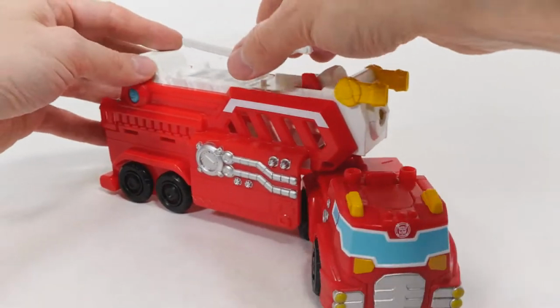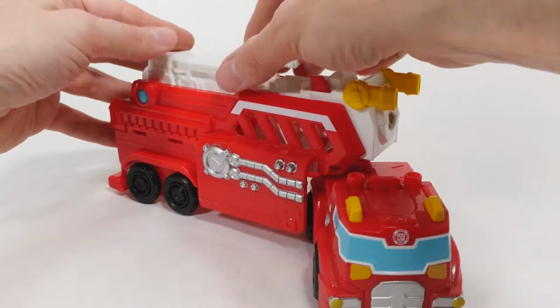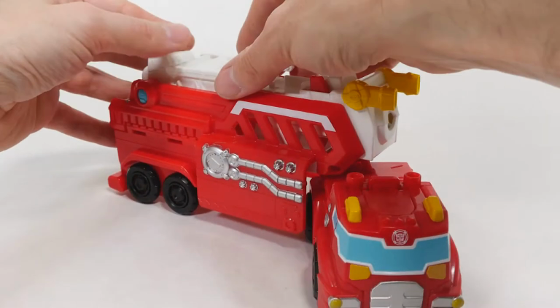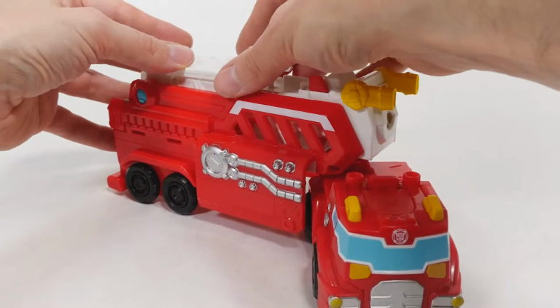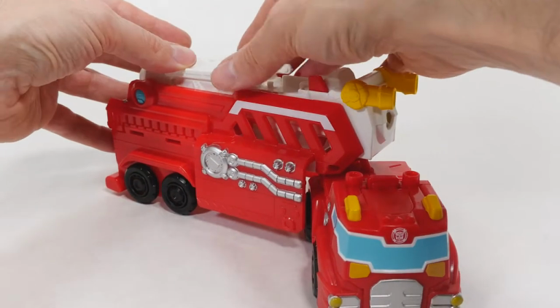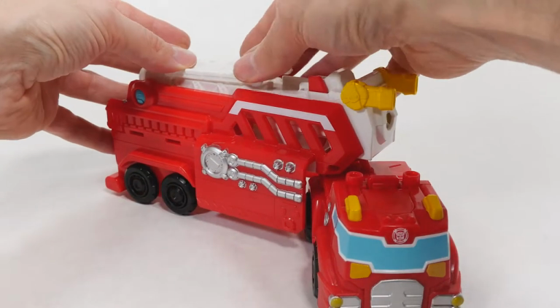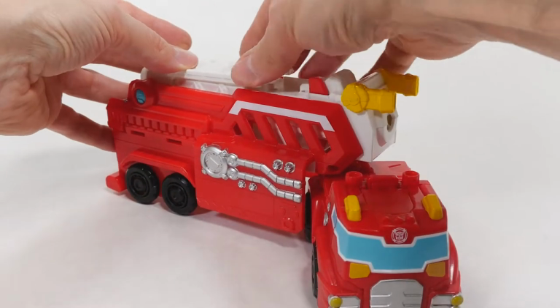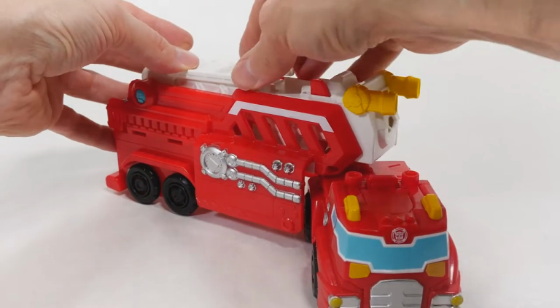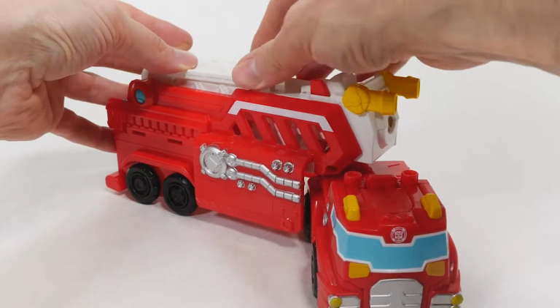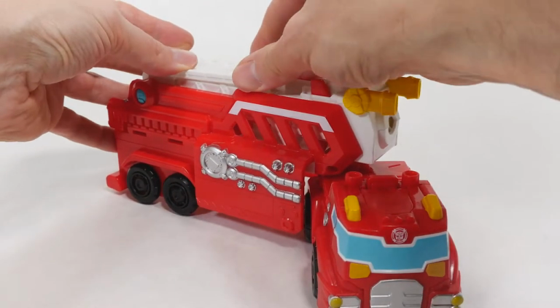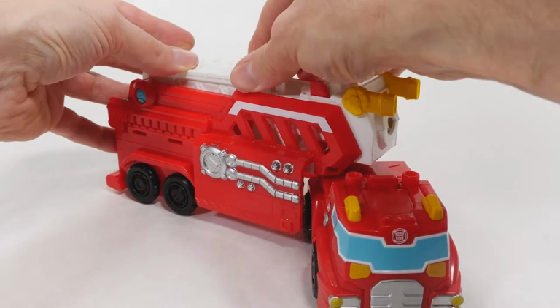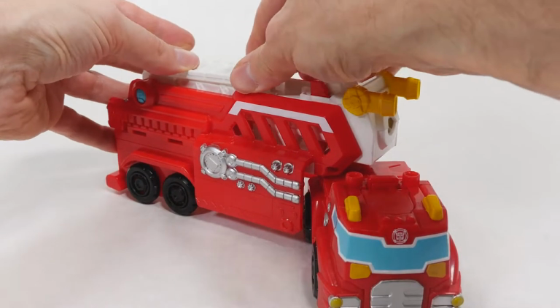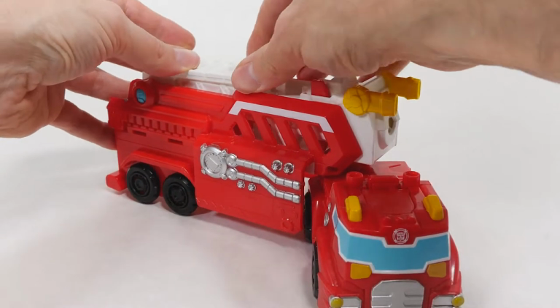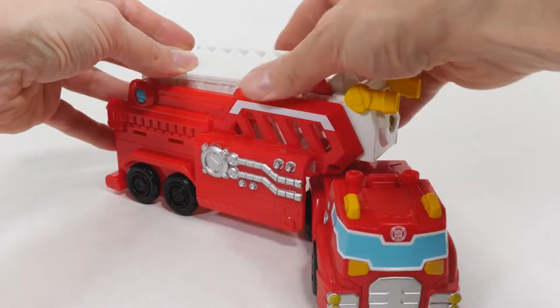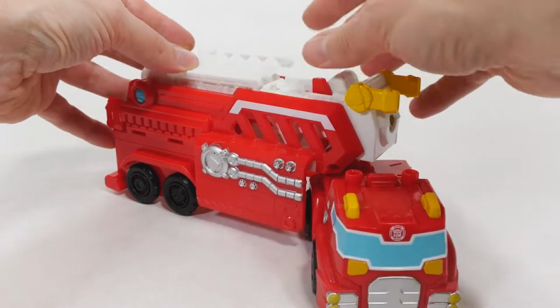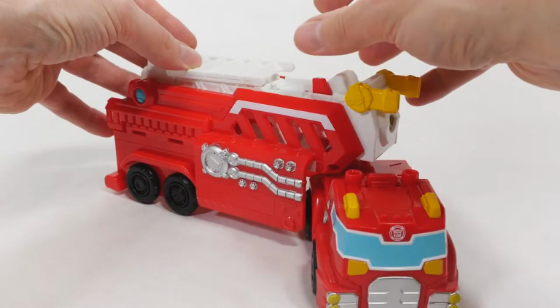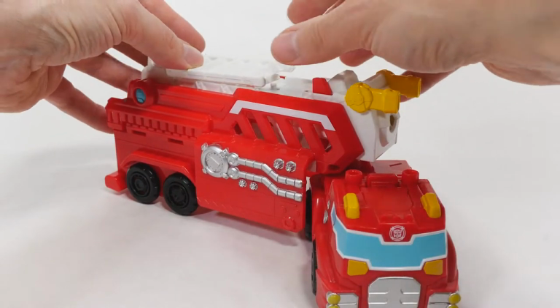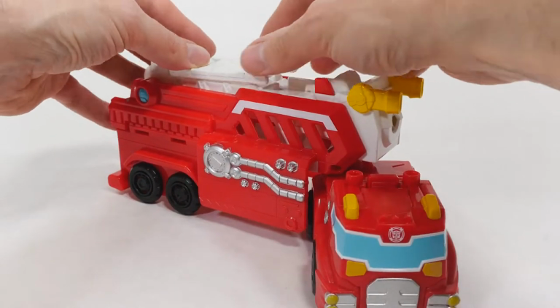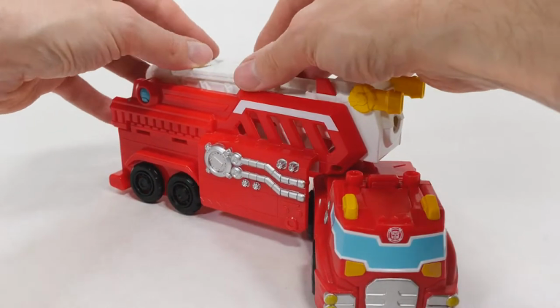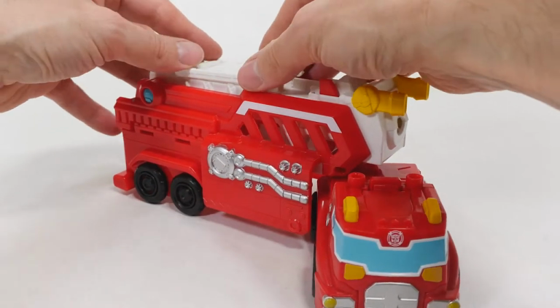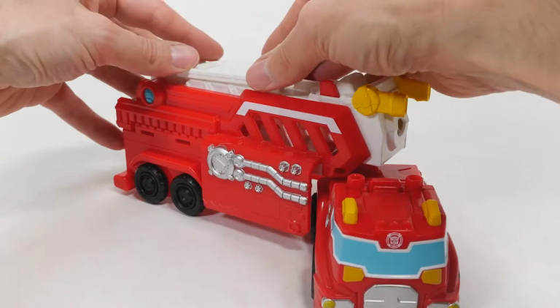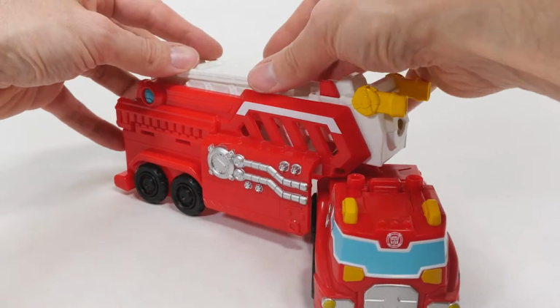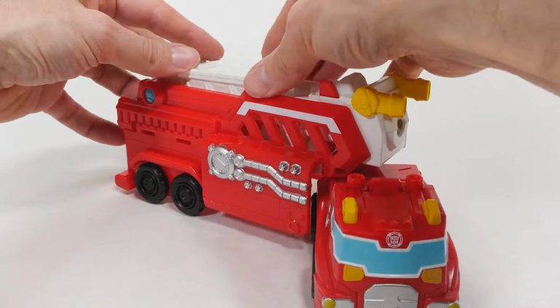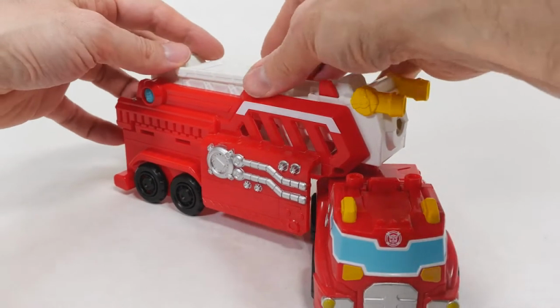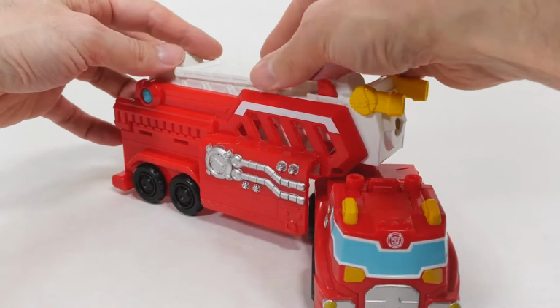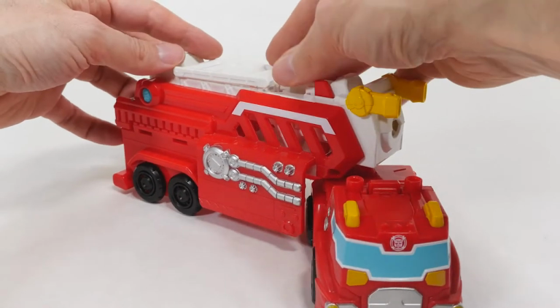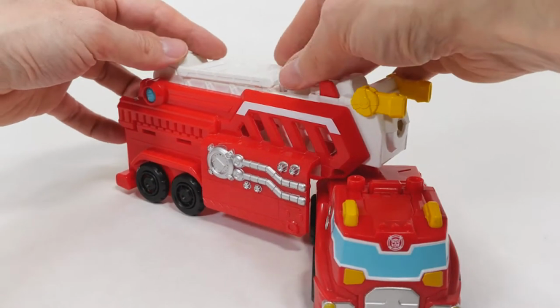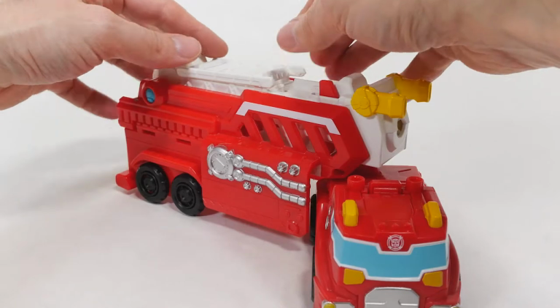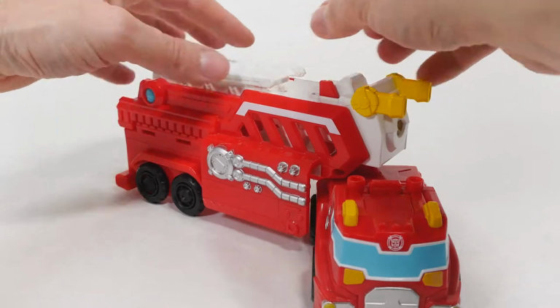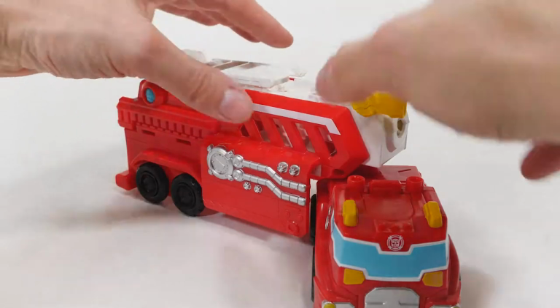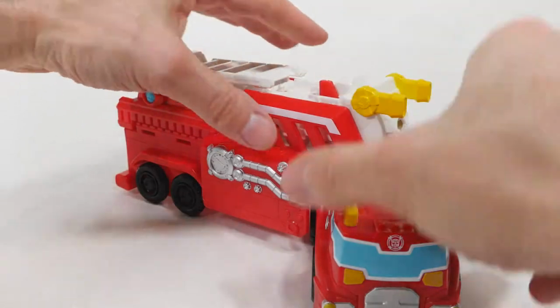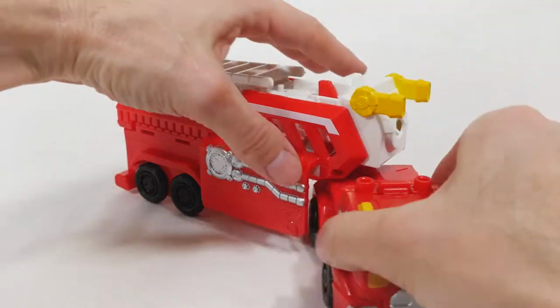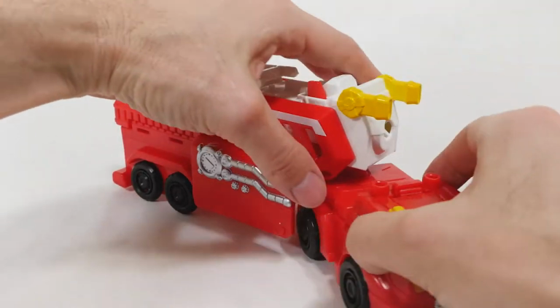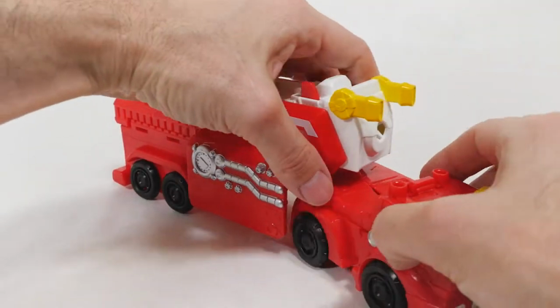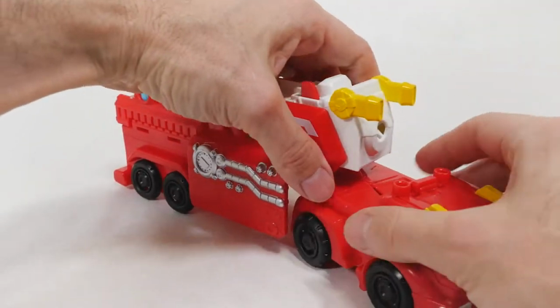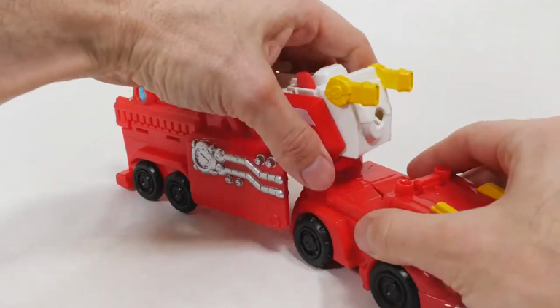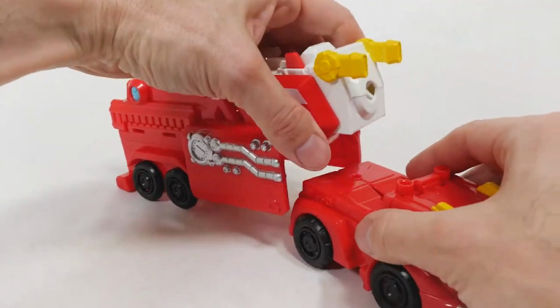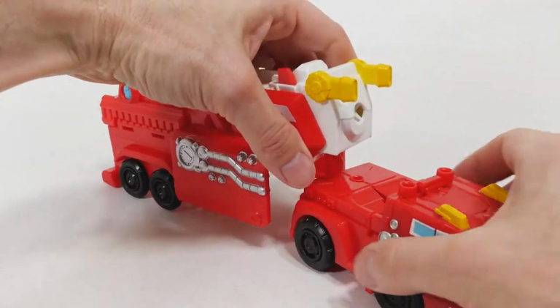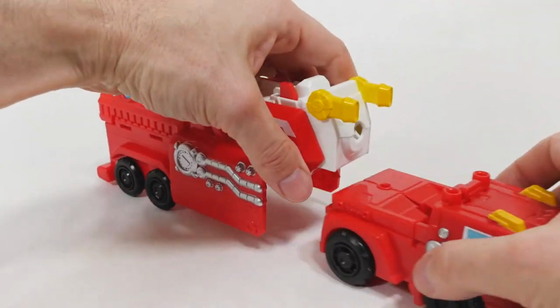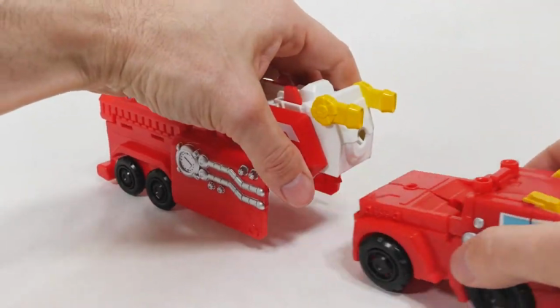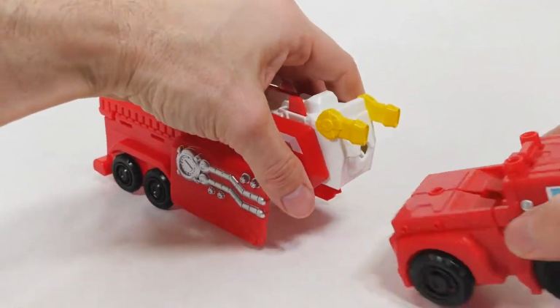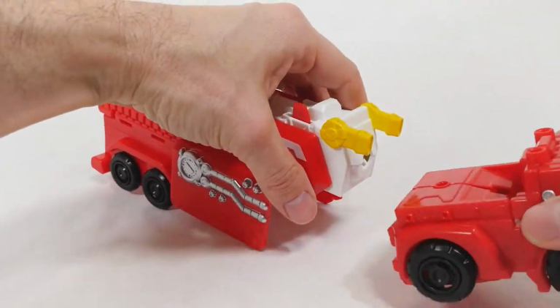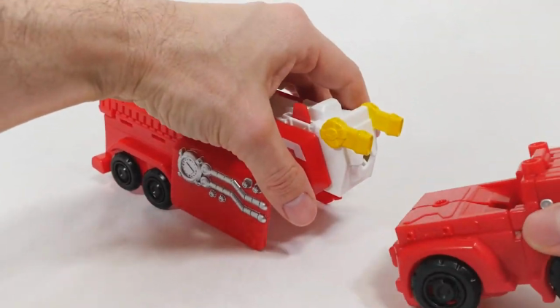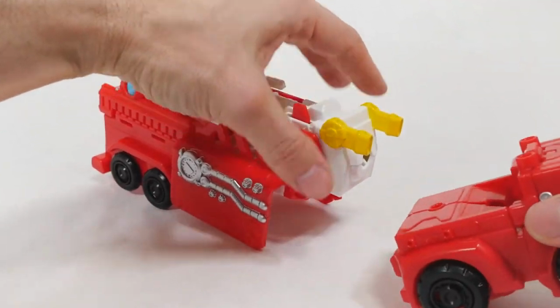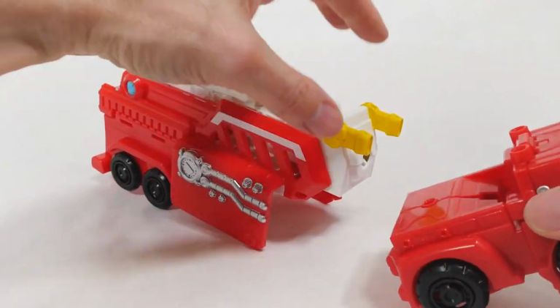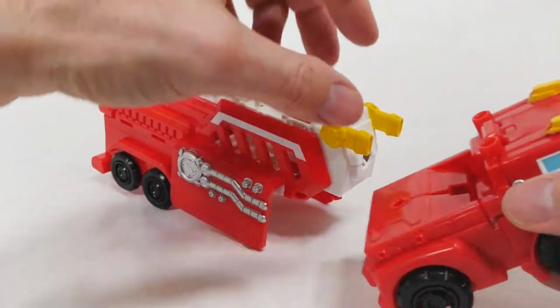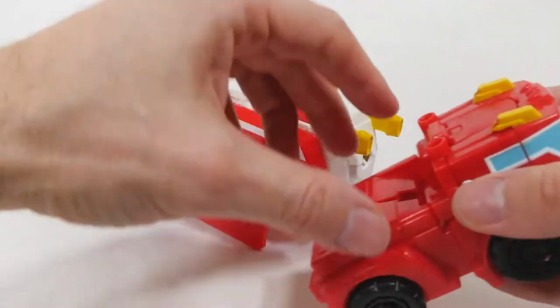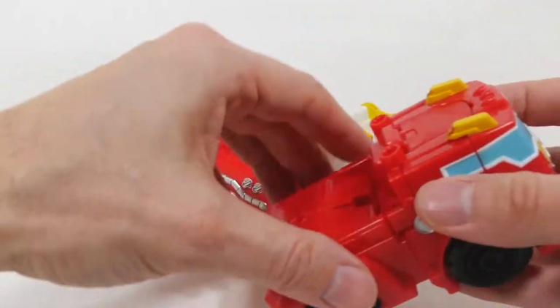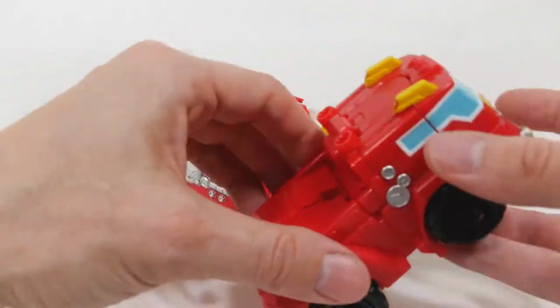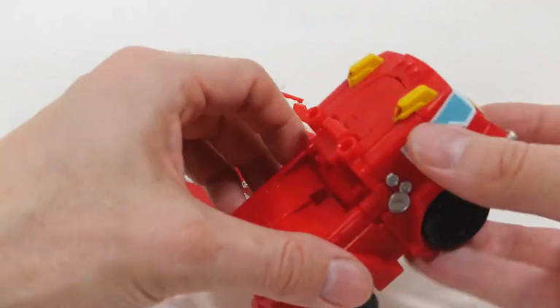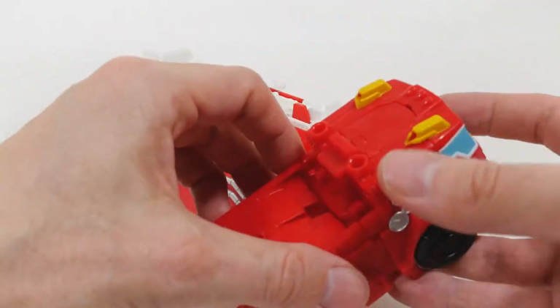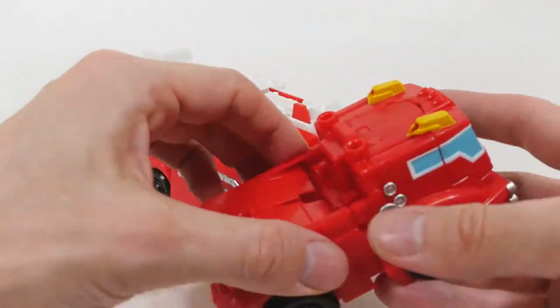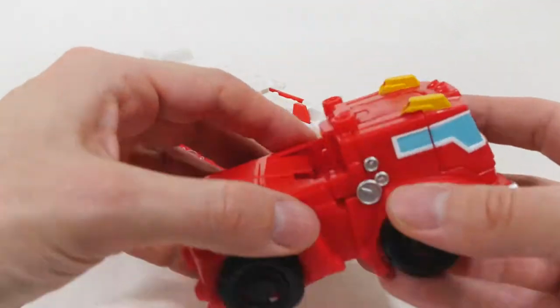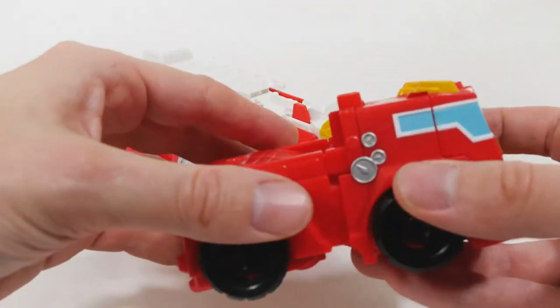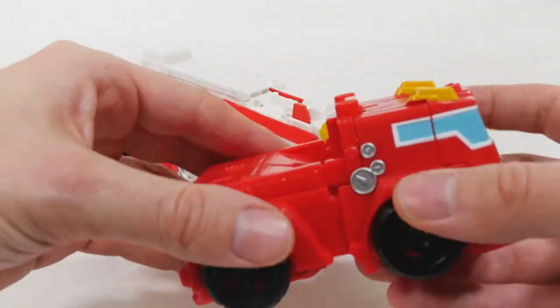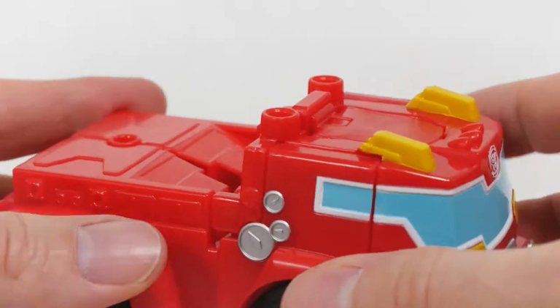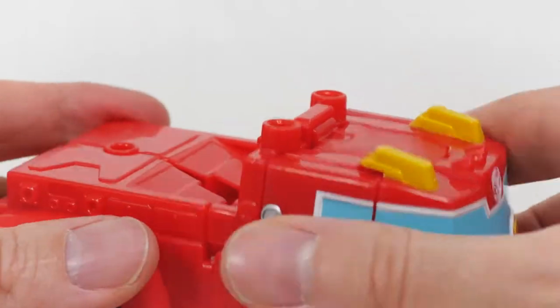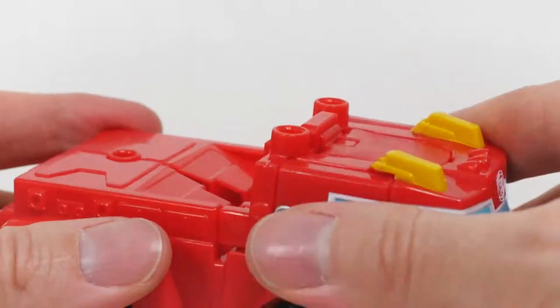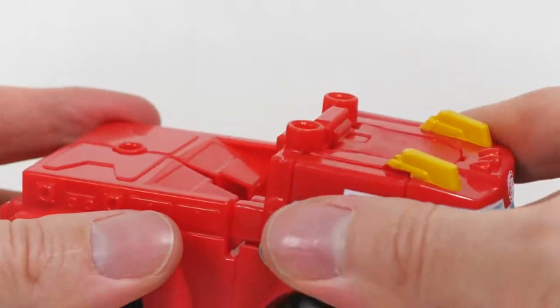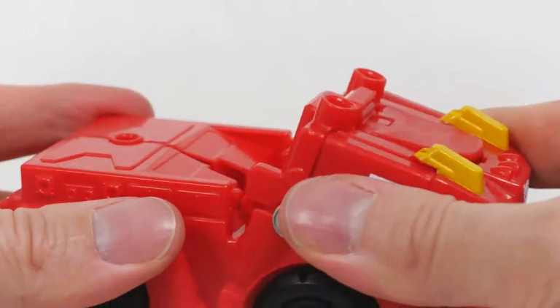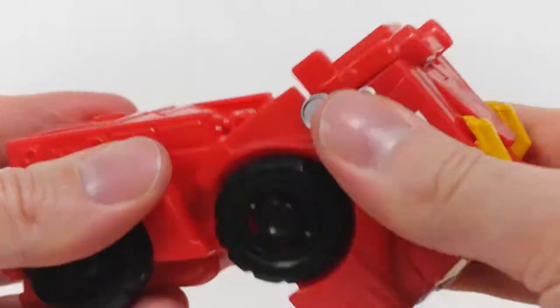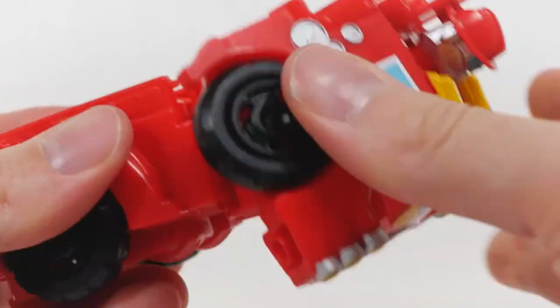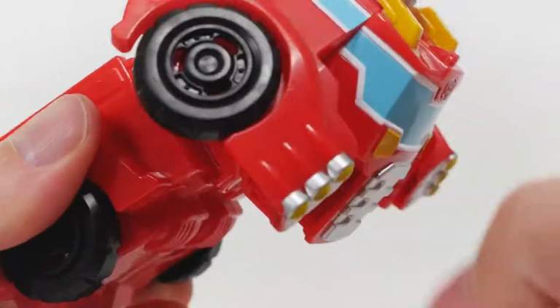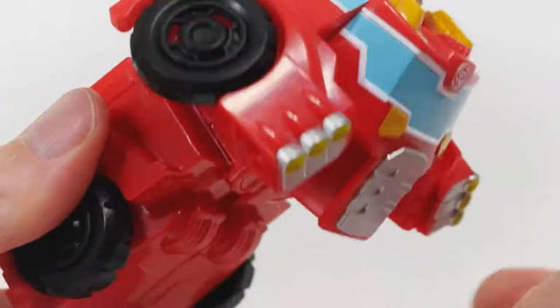This is an okay set. I like that it can convert — that's for sure — into a transformer in a very easy way.